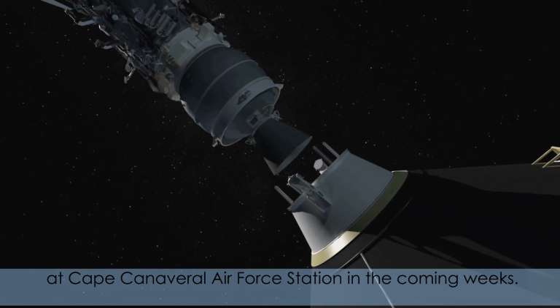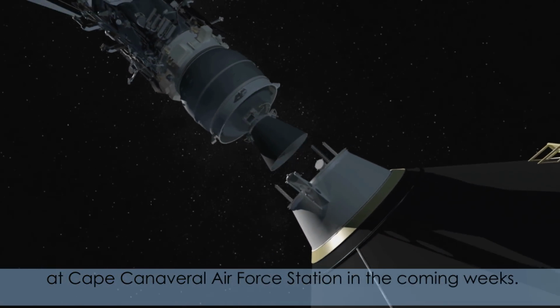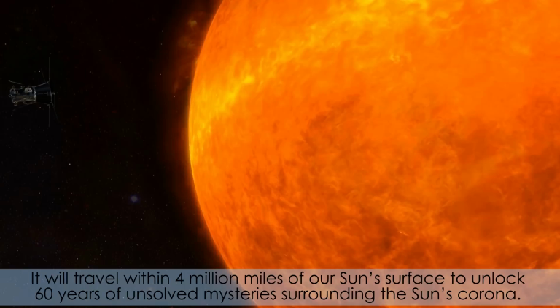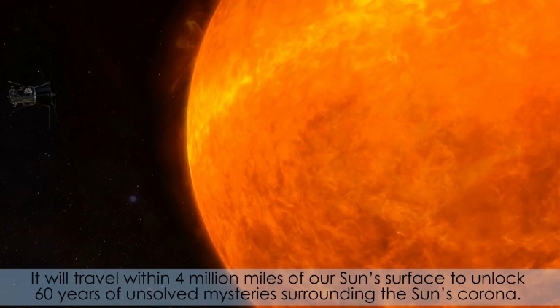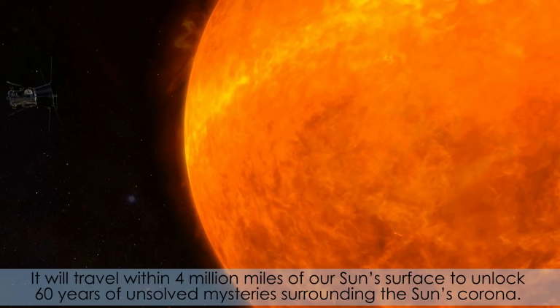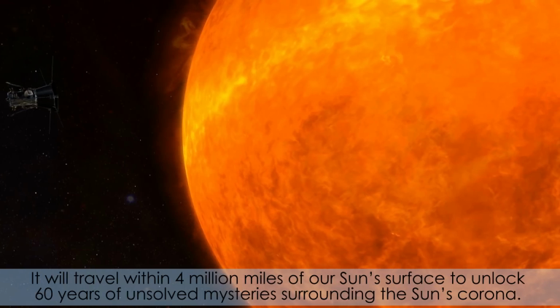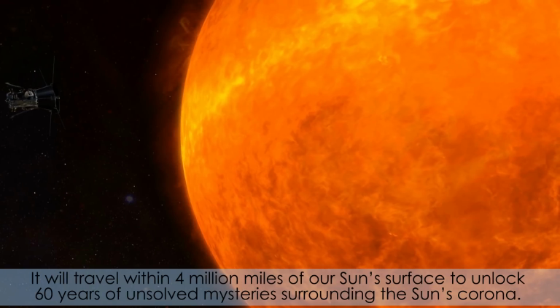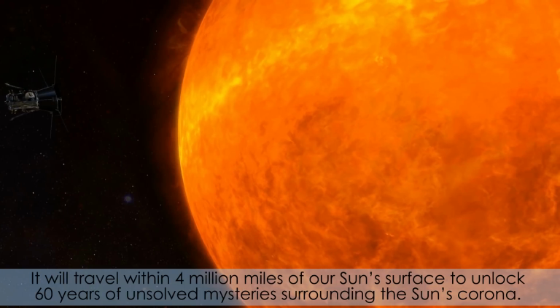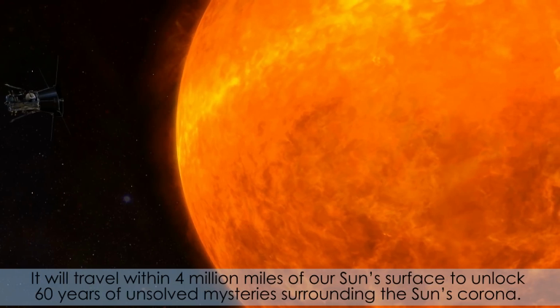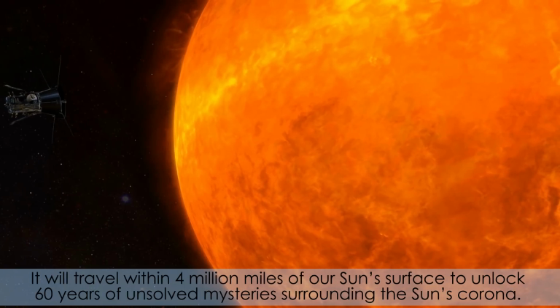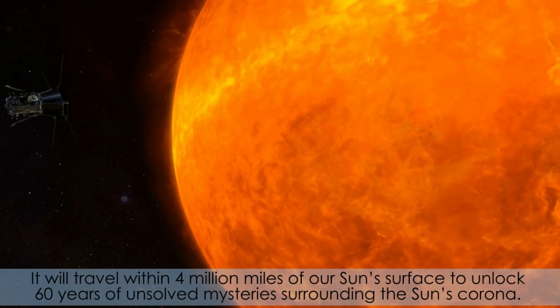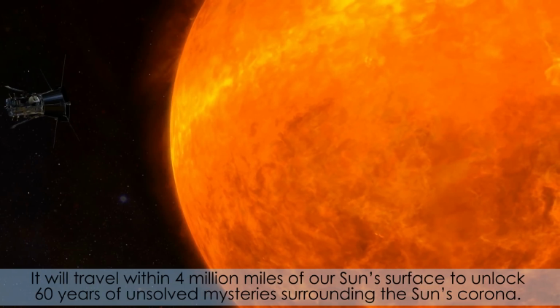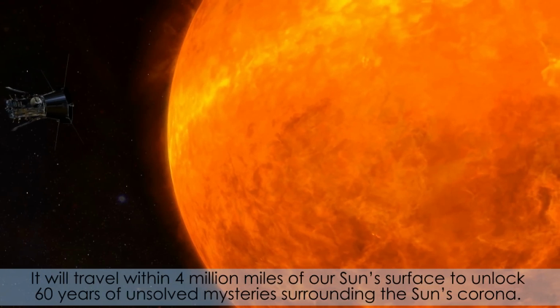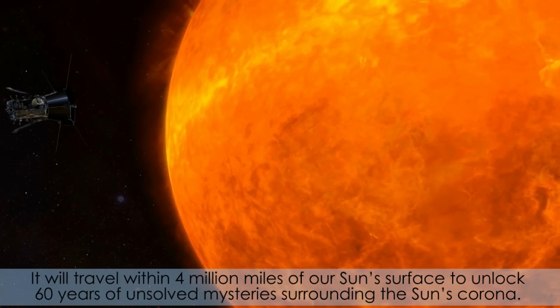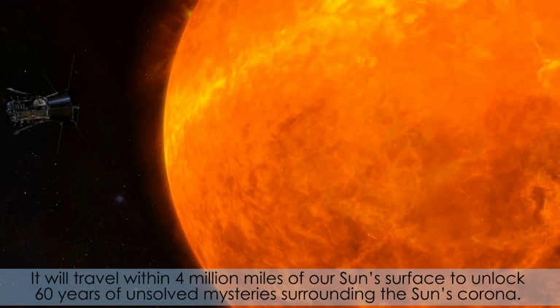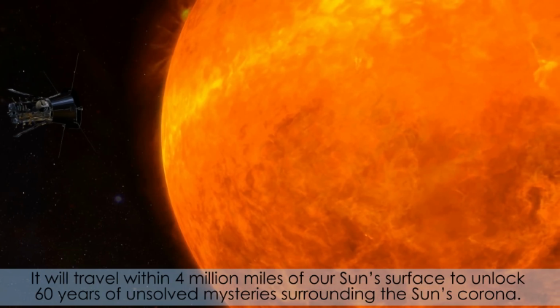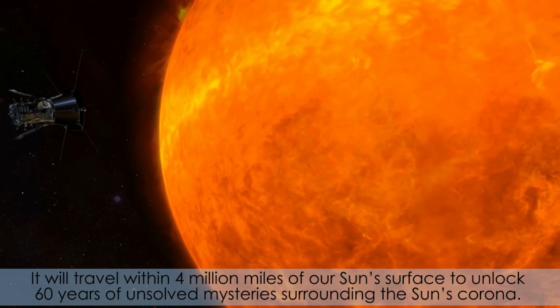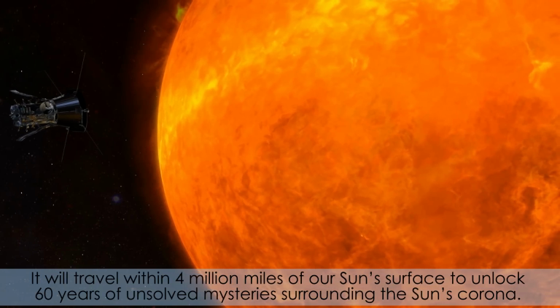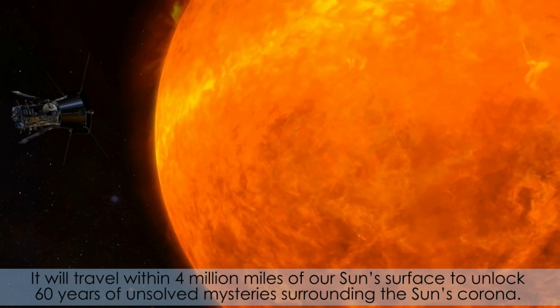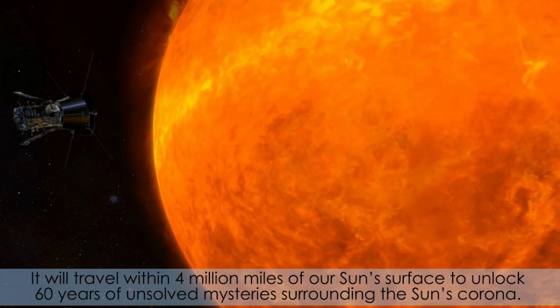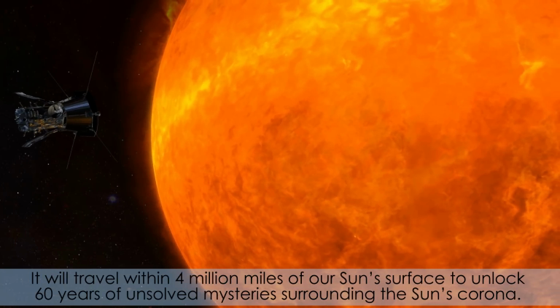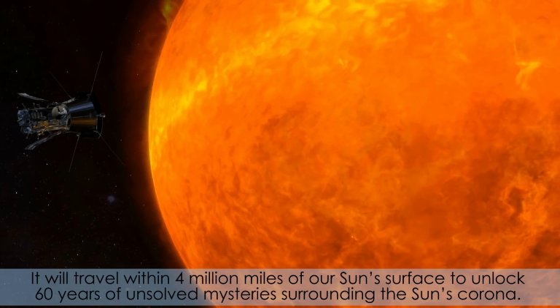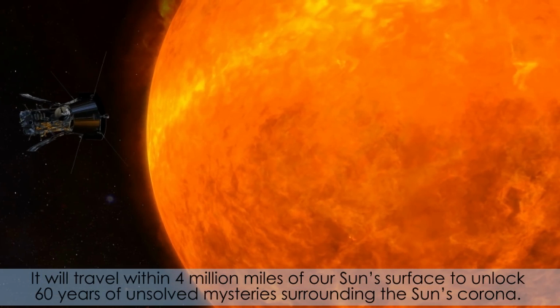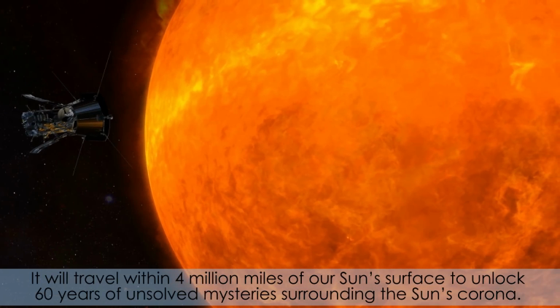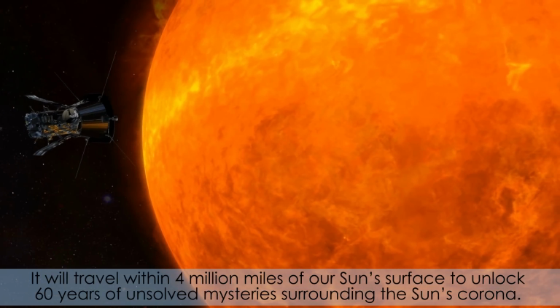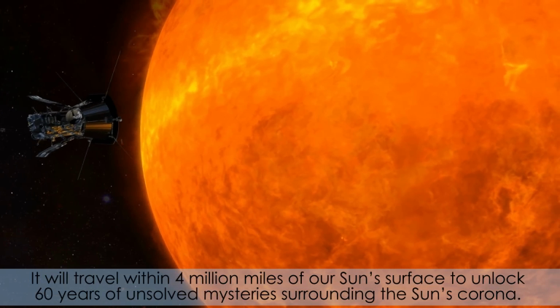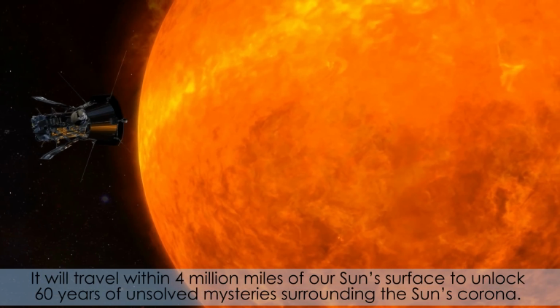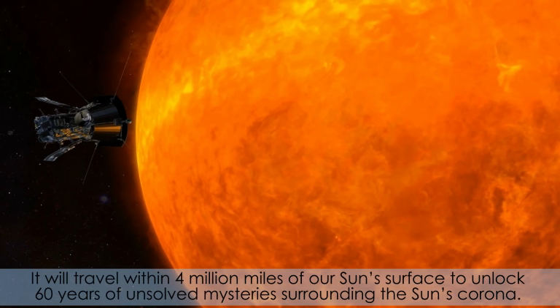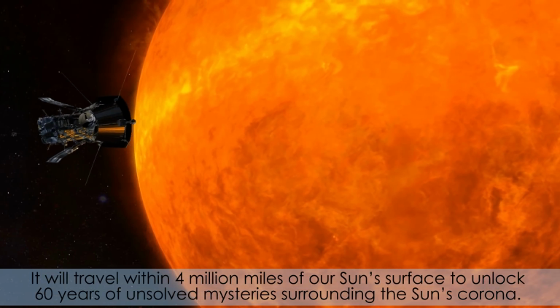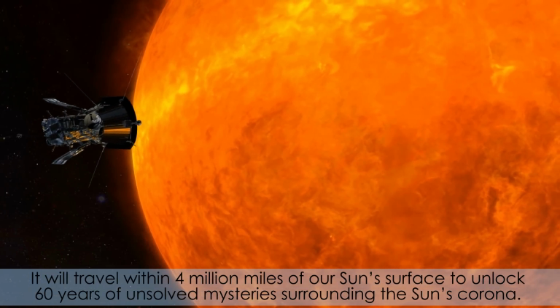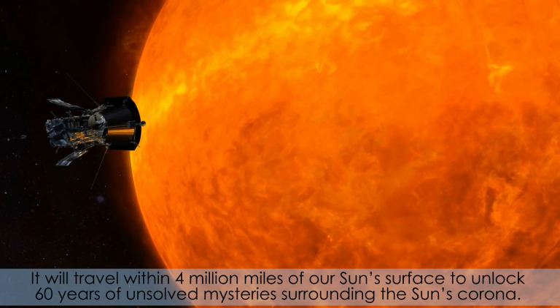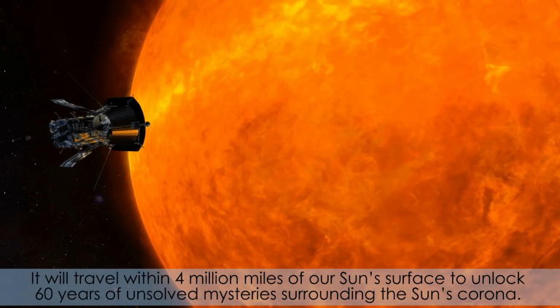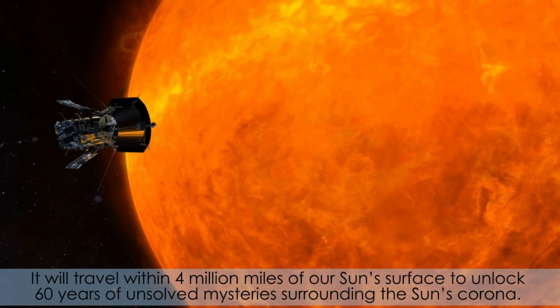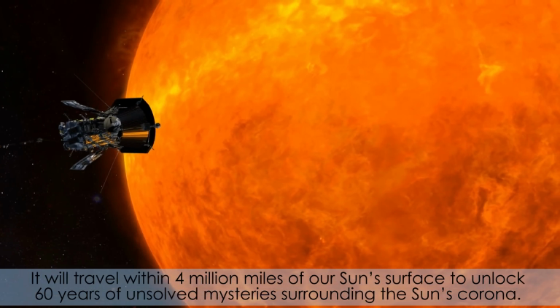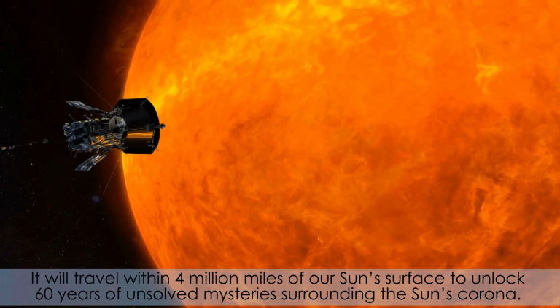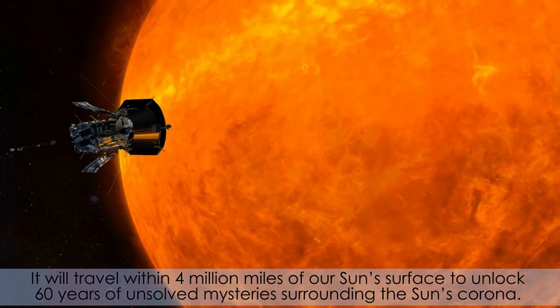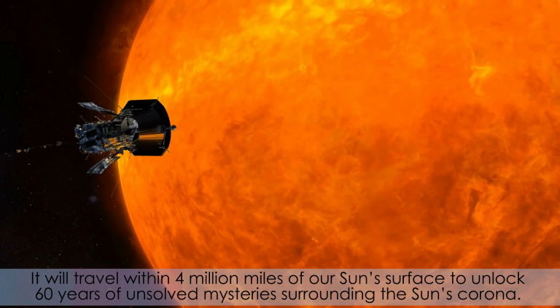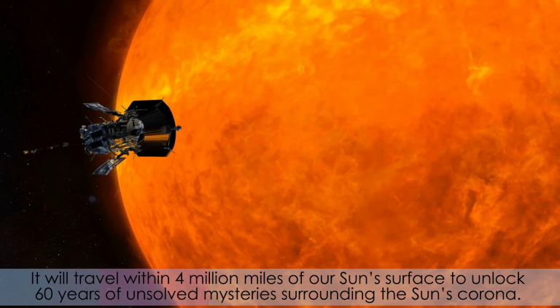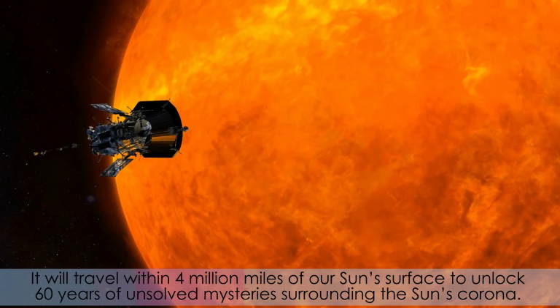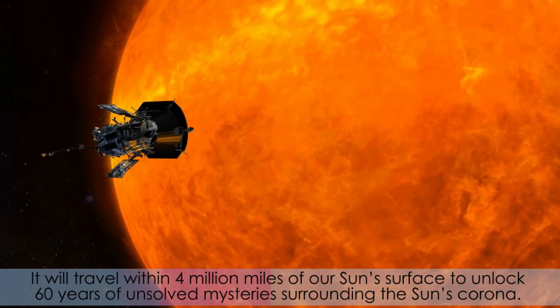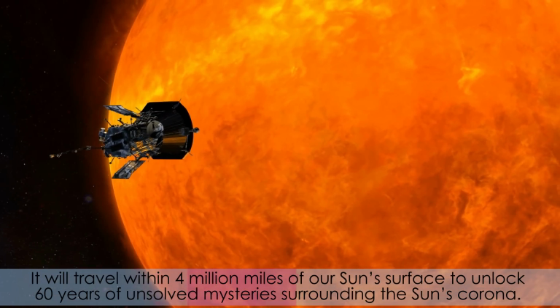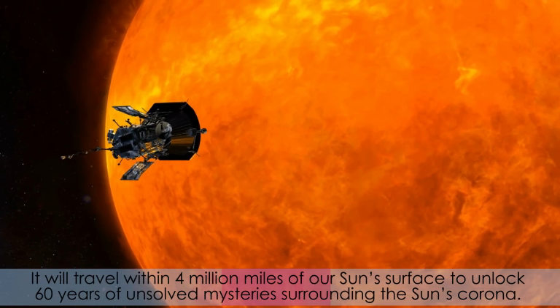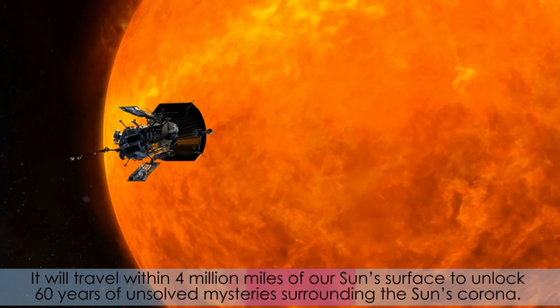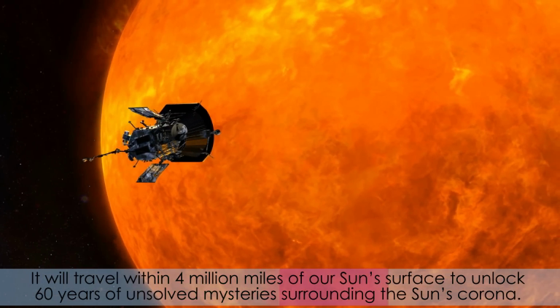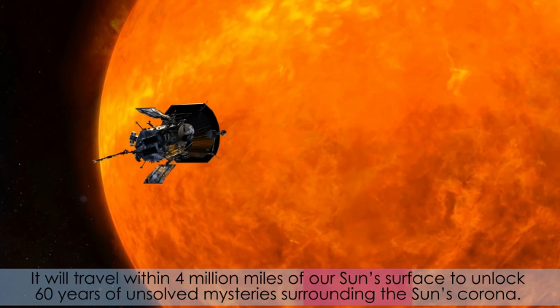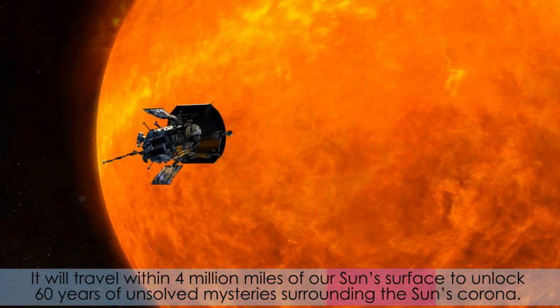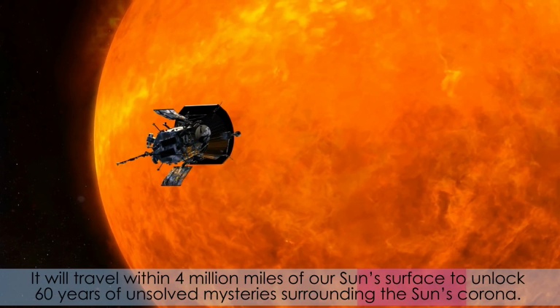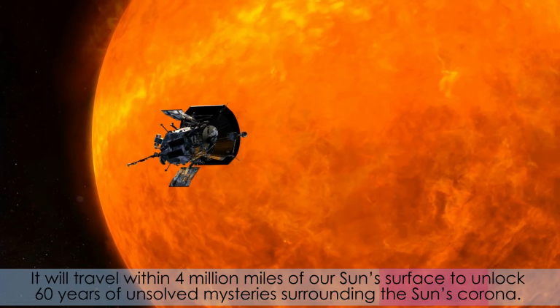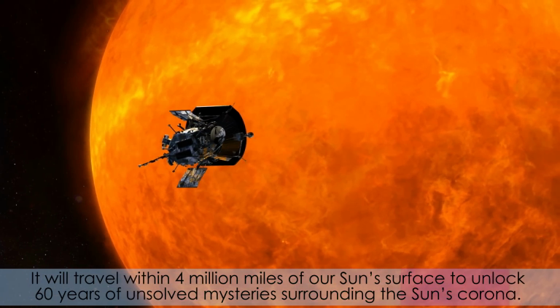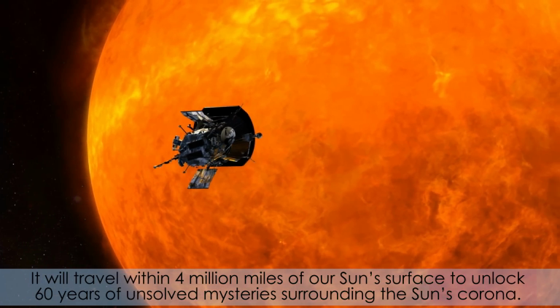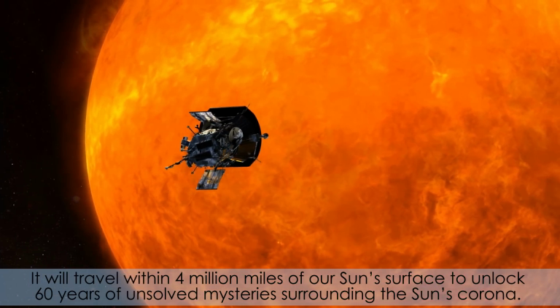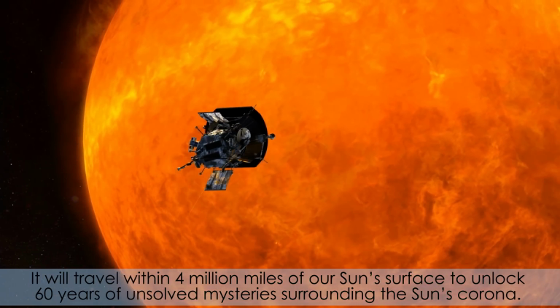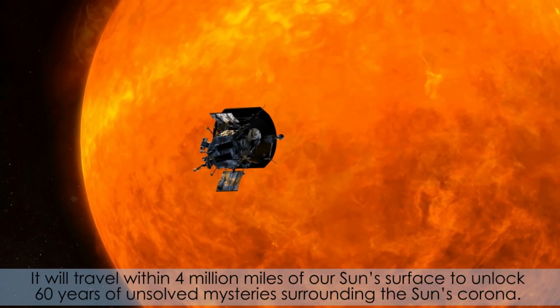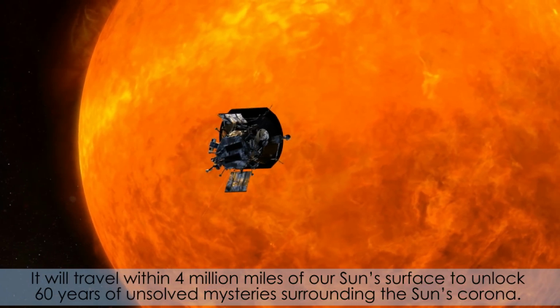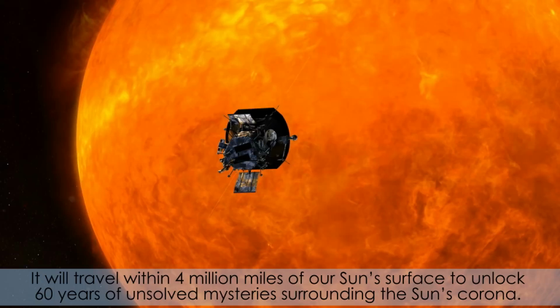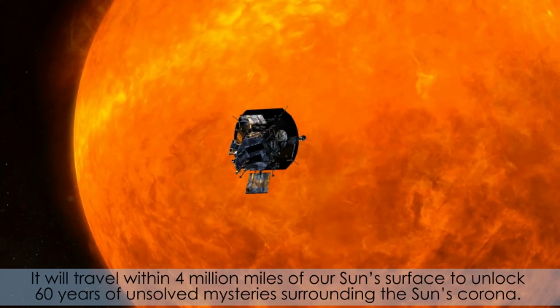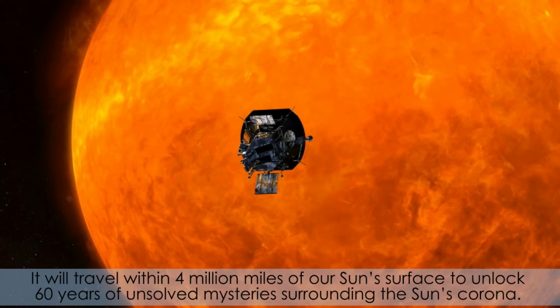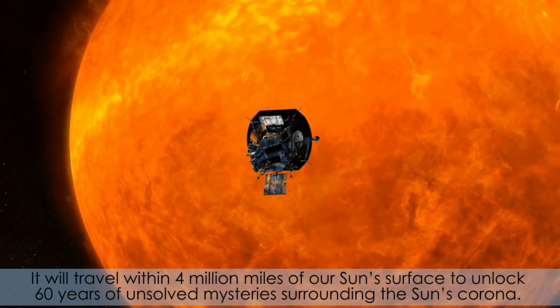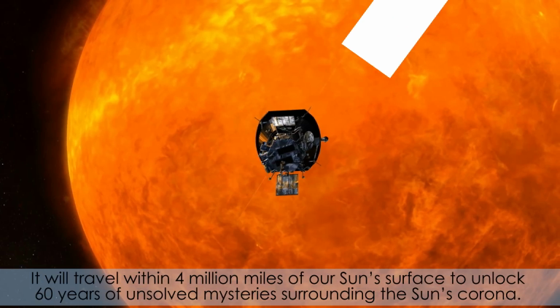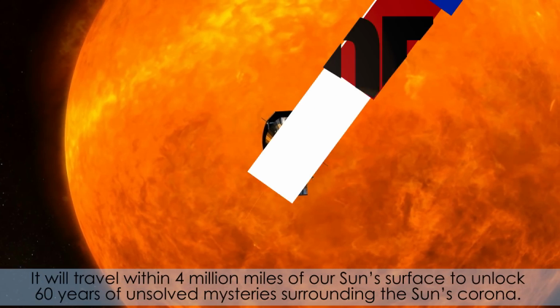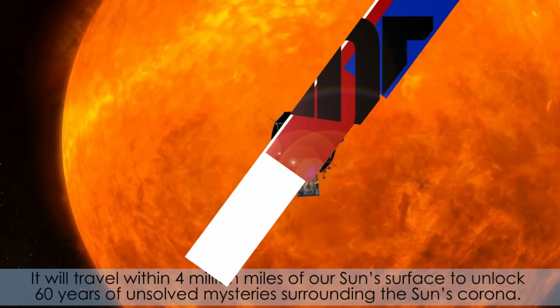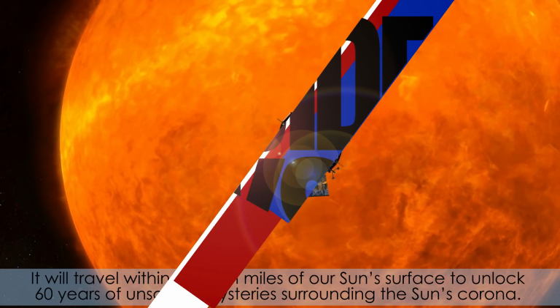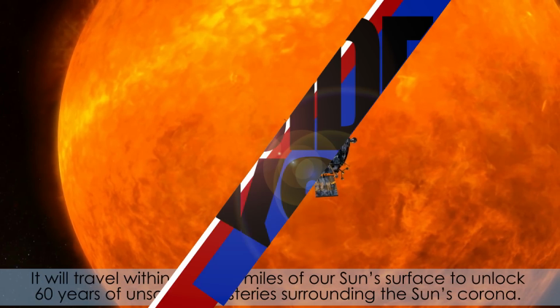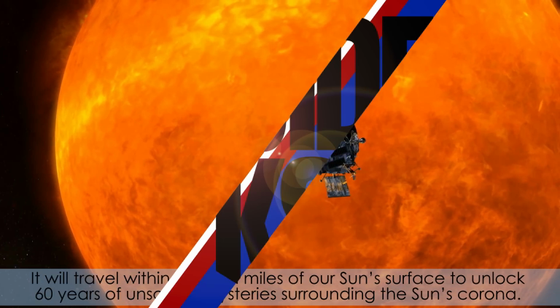It will travel within 4 million miles of our sun's surface to unlock 60 years of unsolved mysteries surrounding the sun's corona.